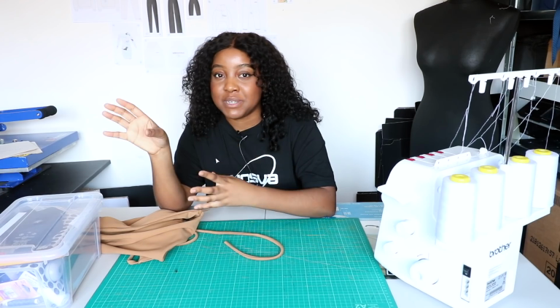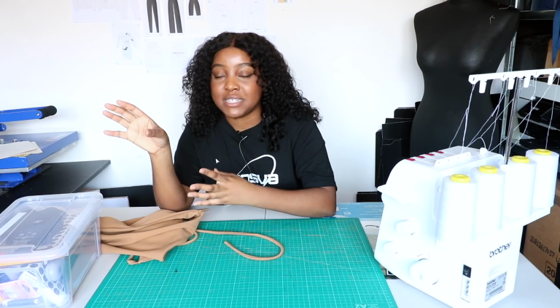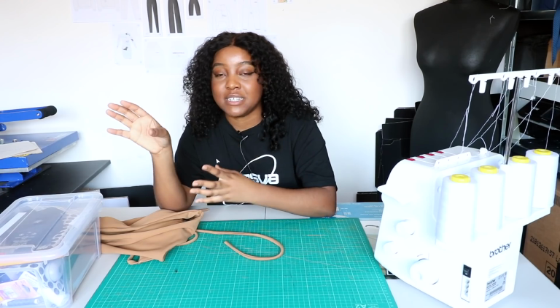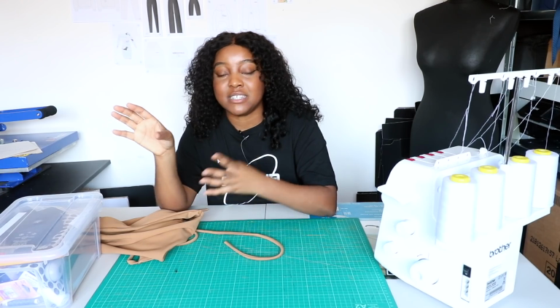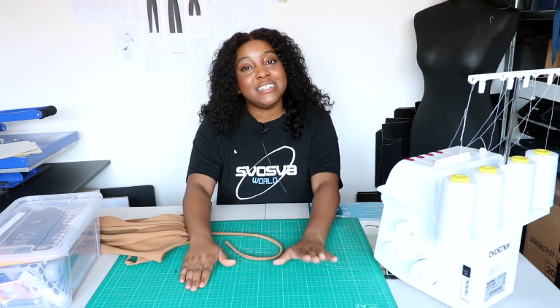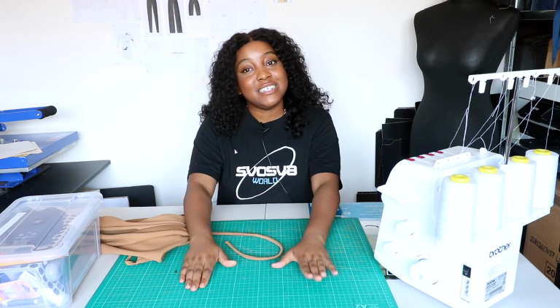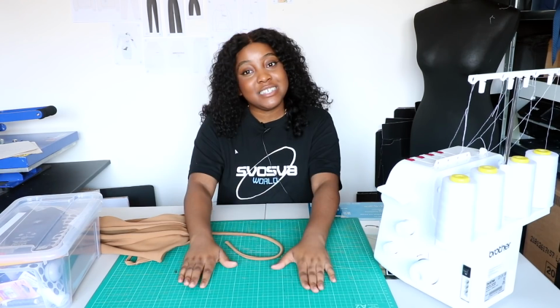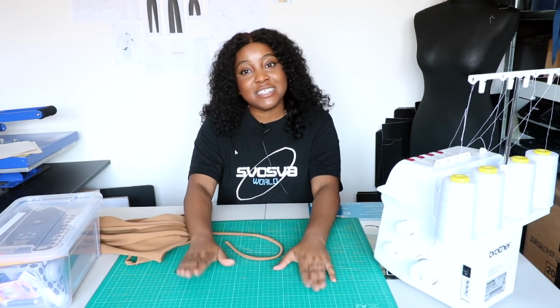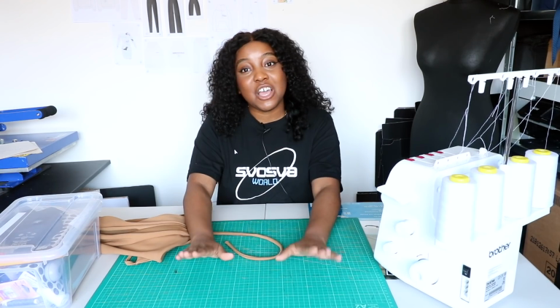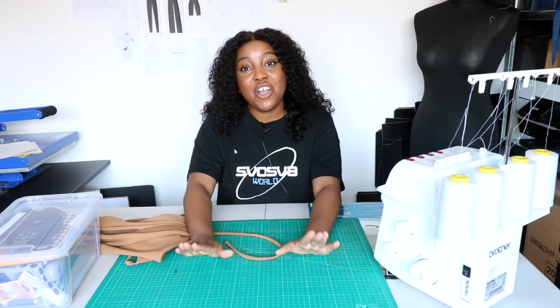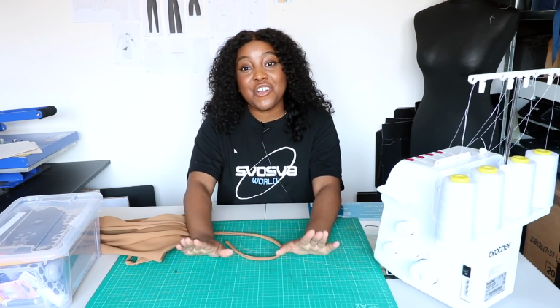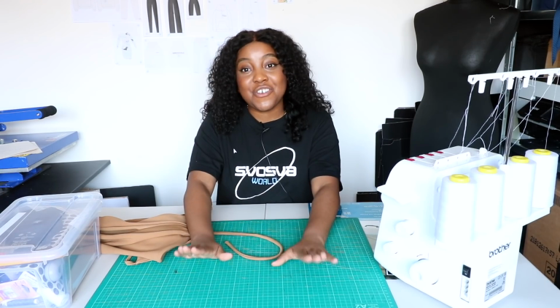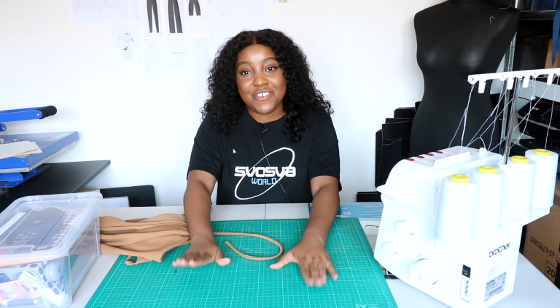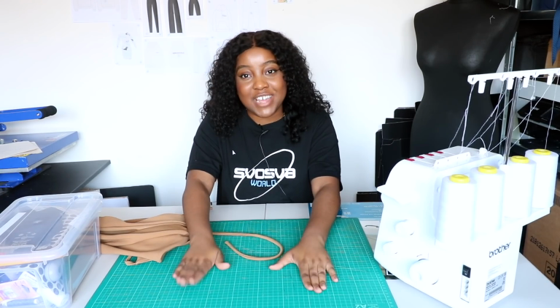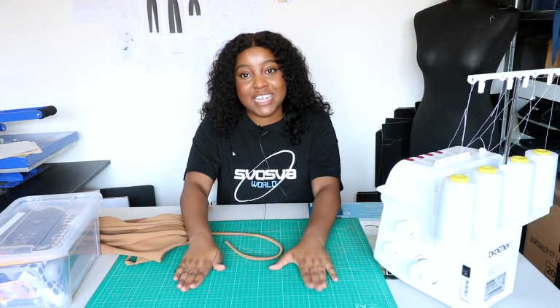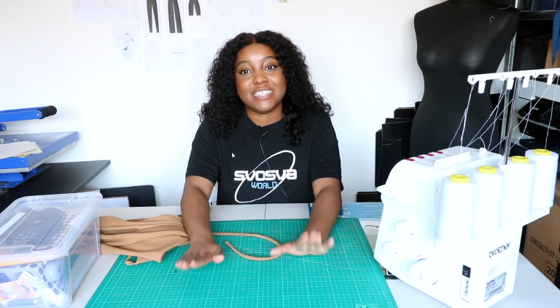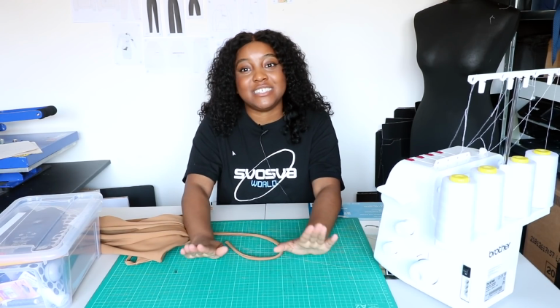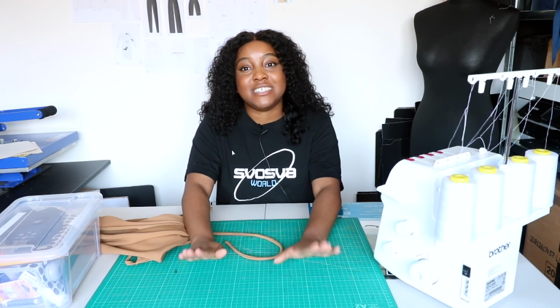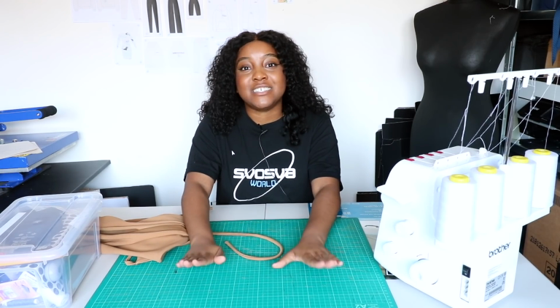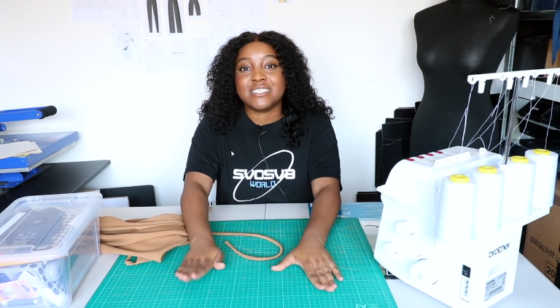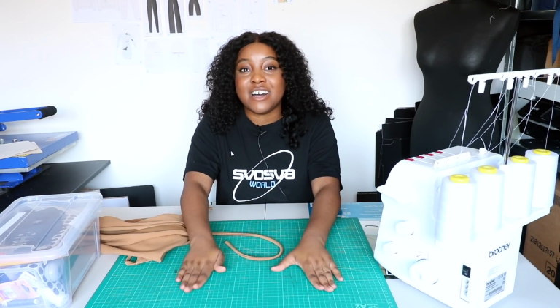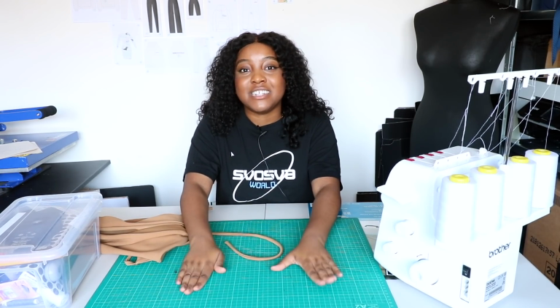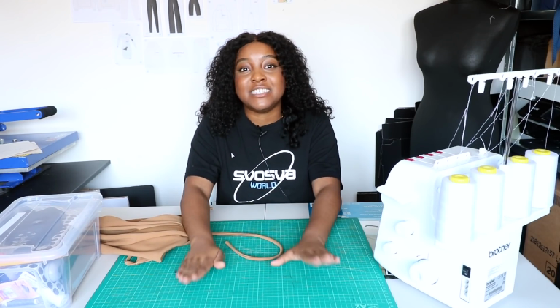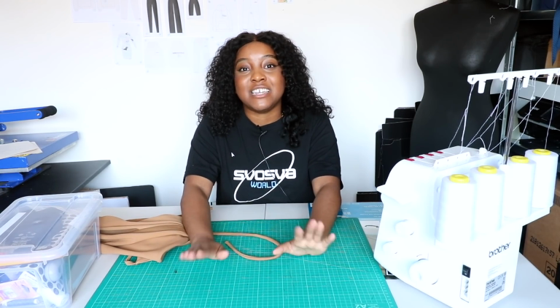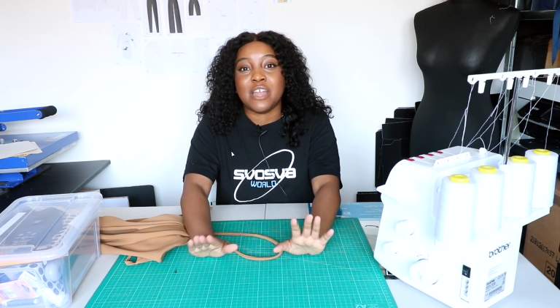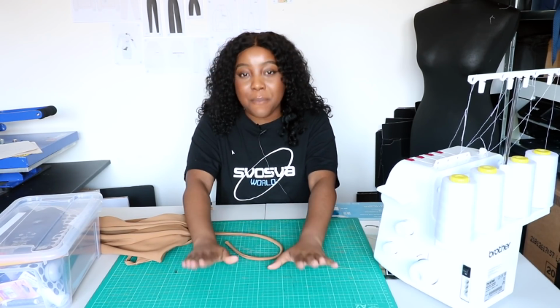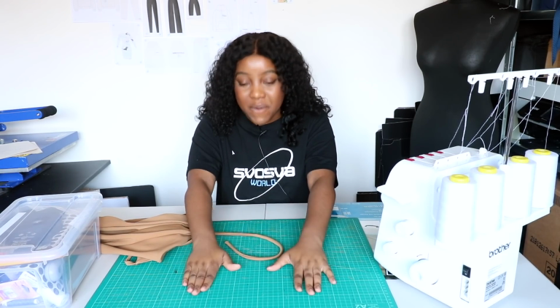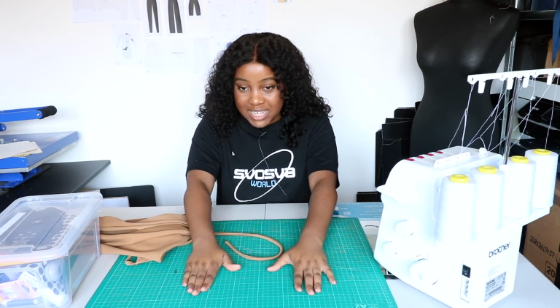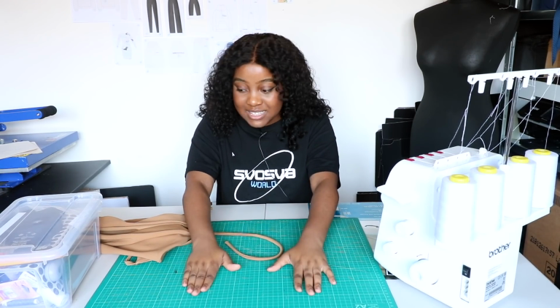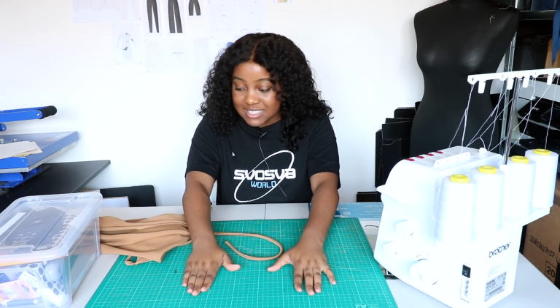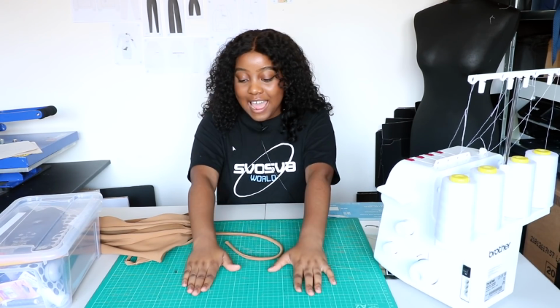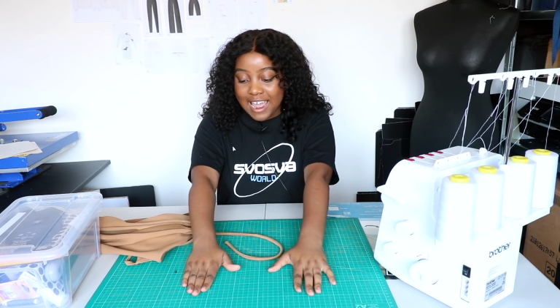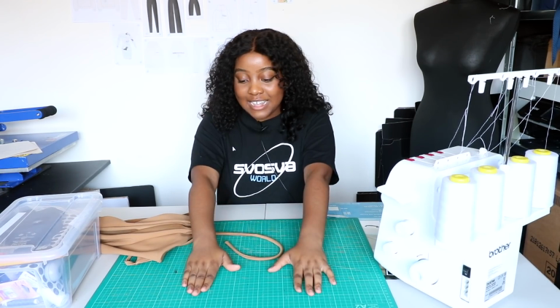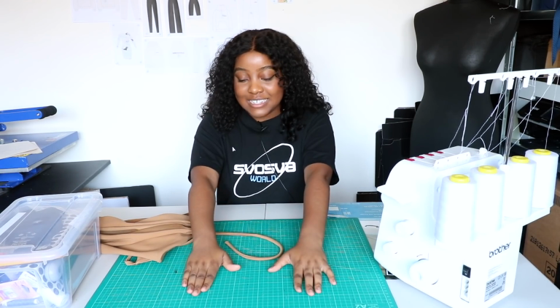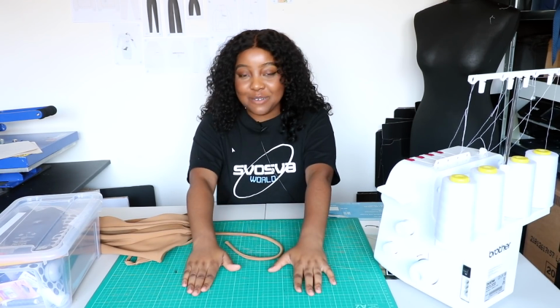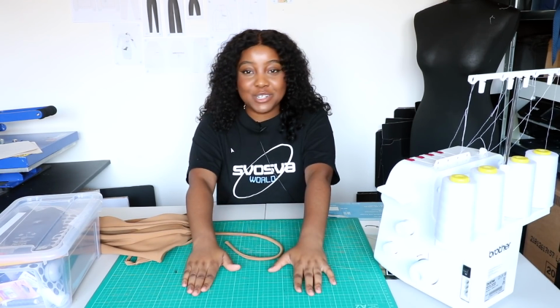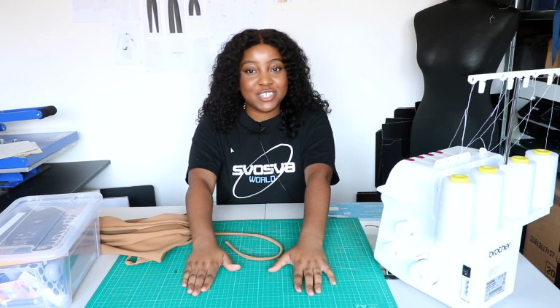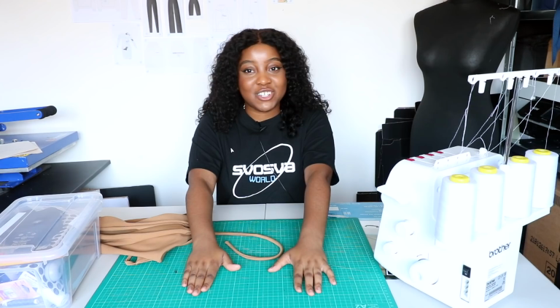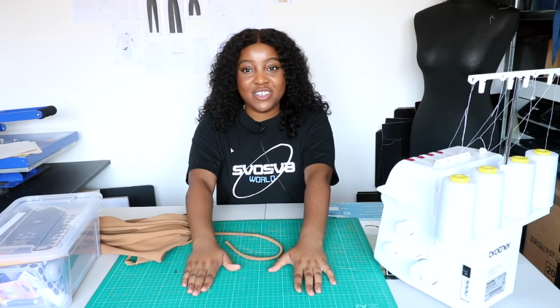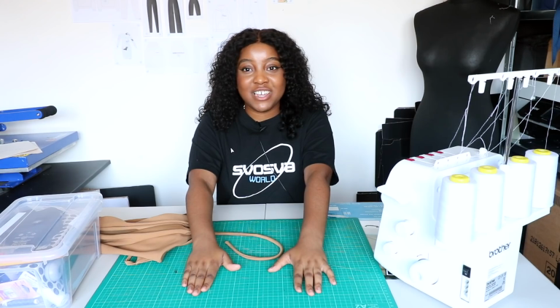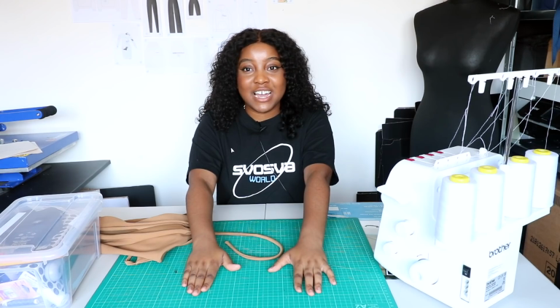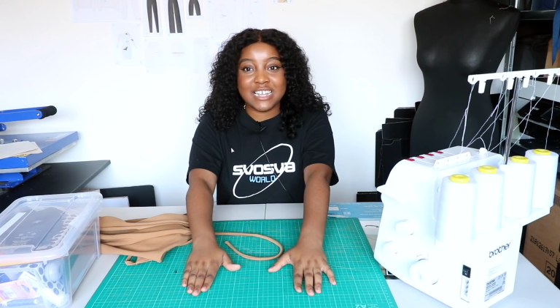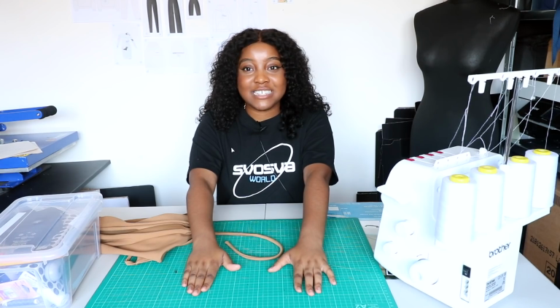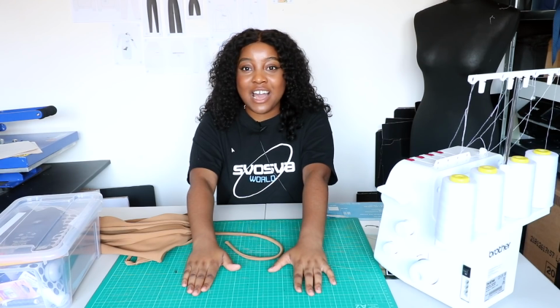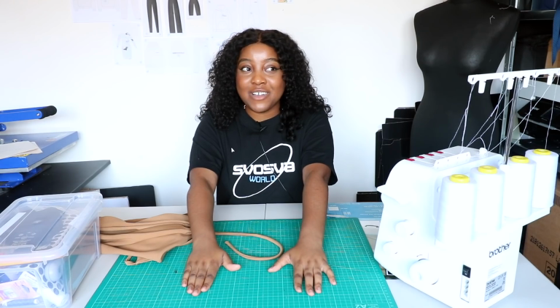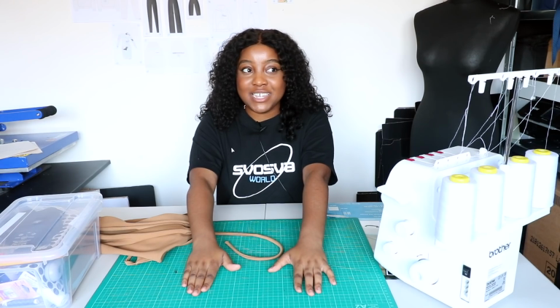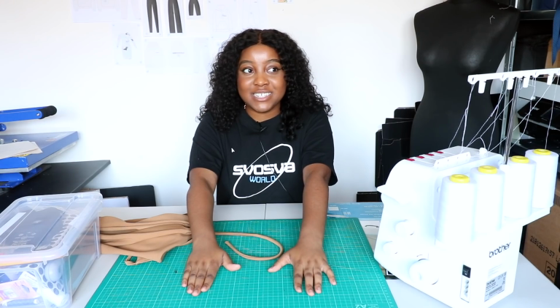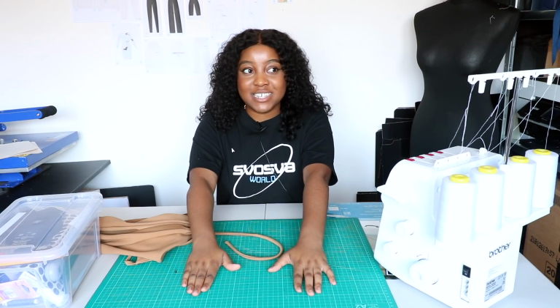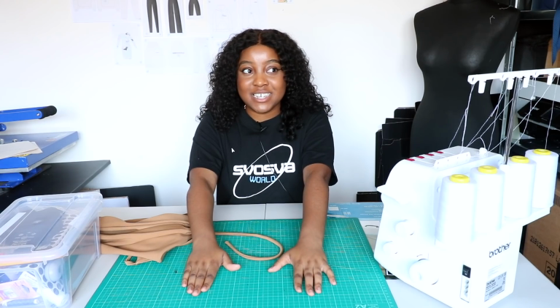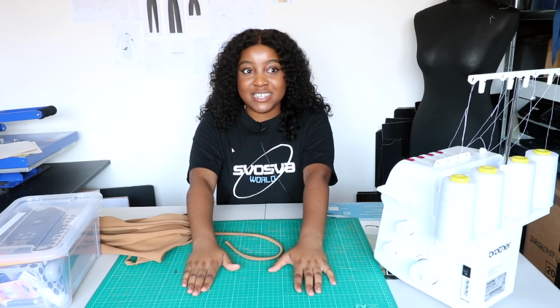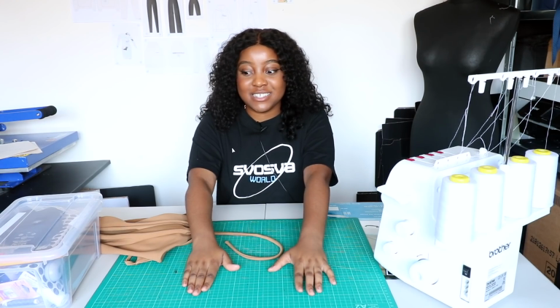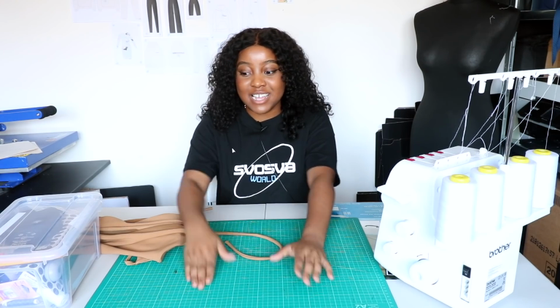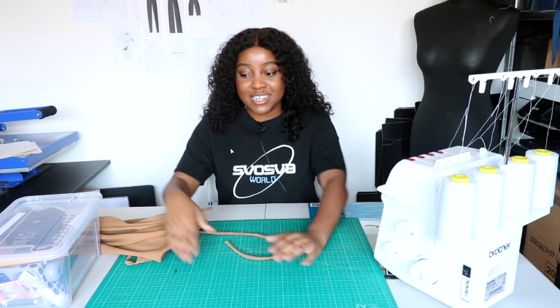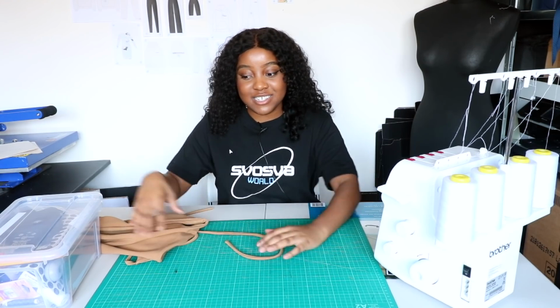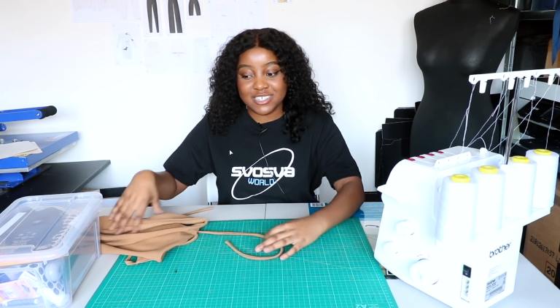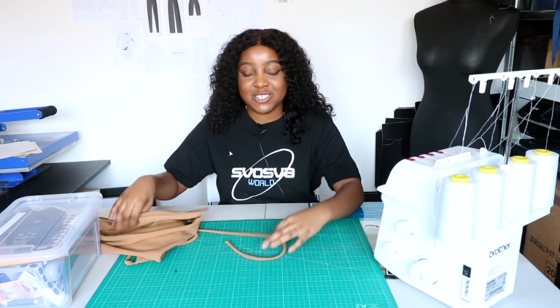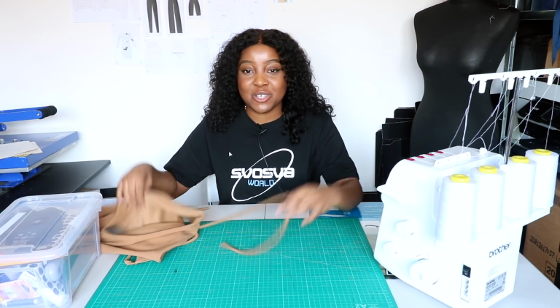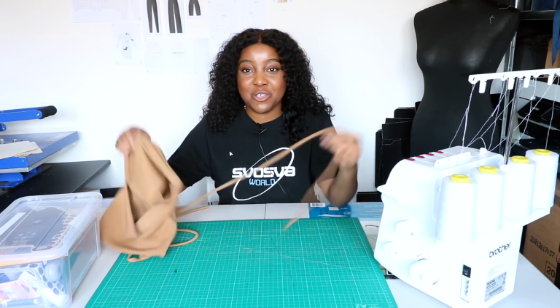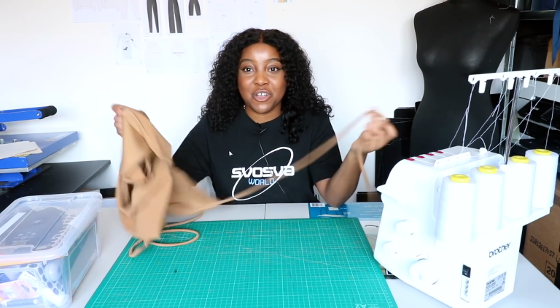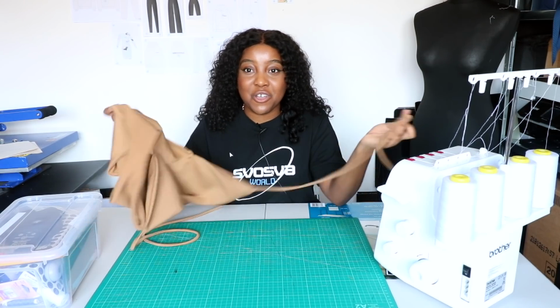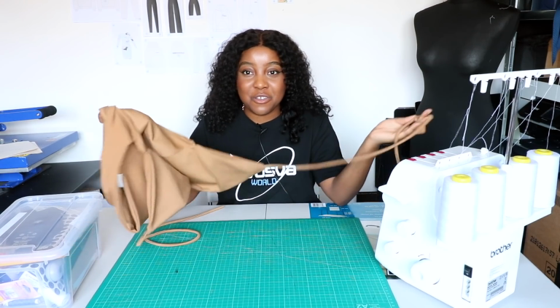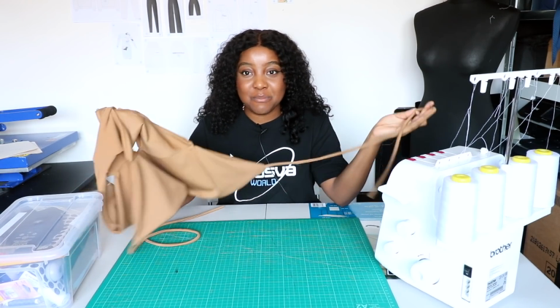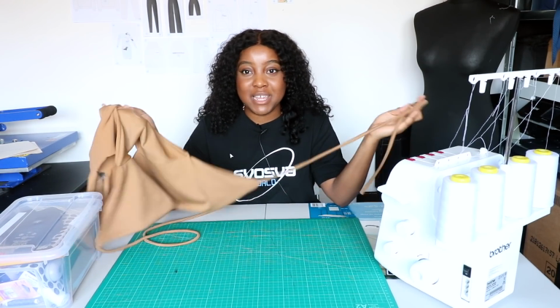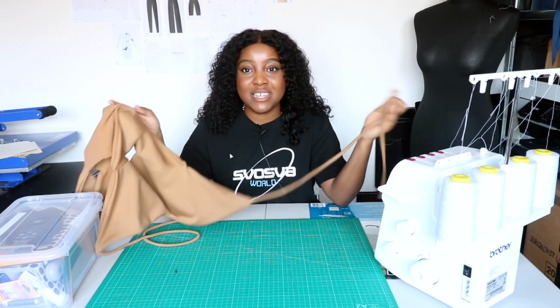This is a great starting point and I'm going to show you guys how easy it is to actually sew your own piece.